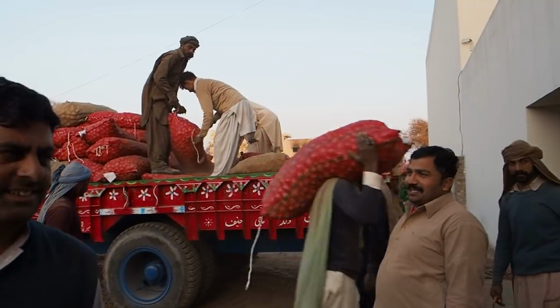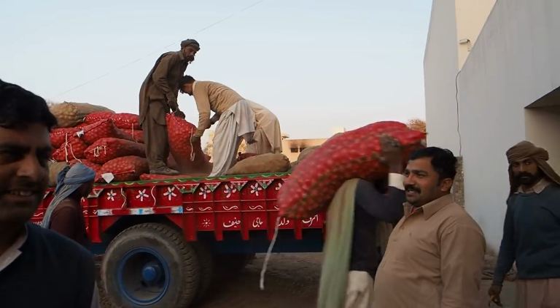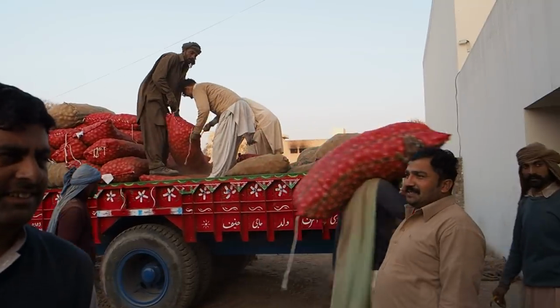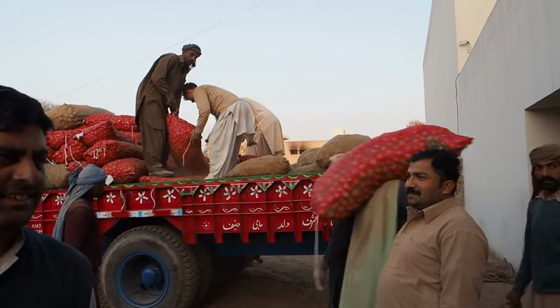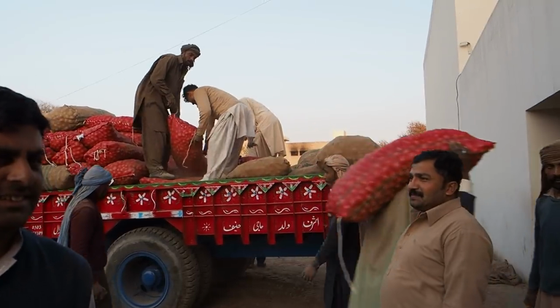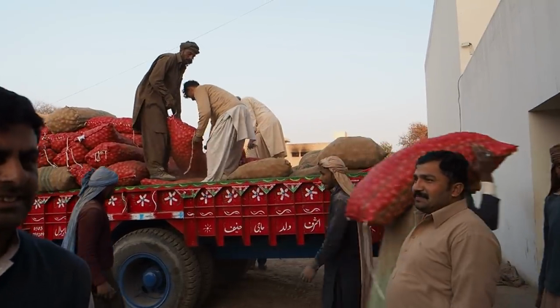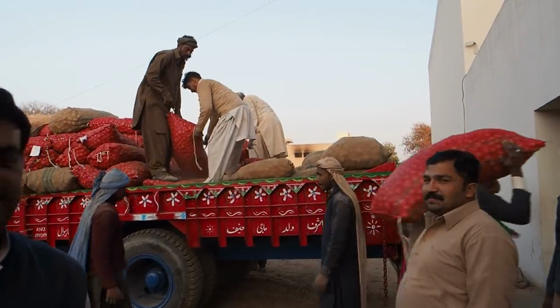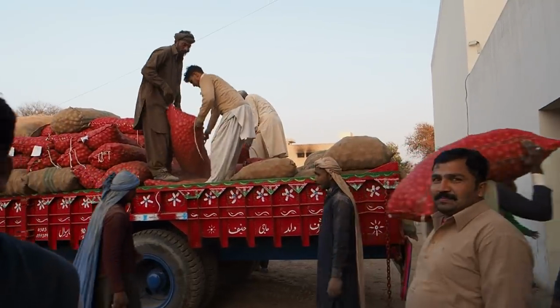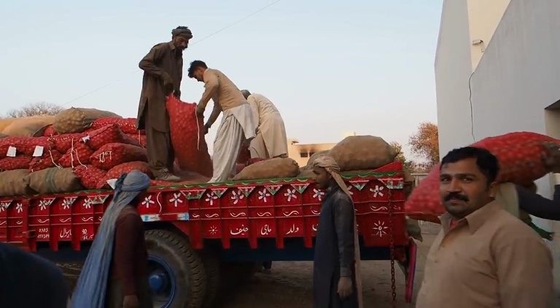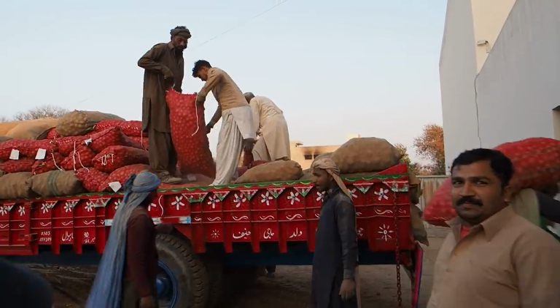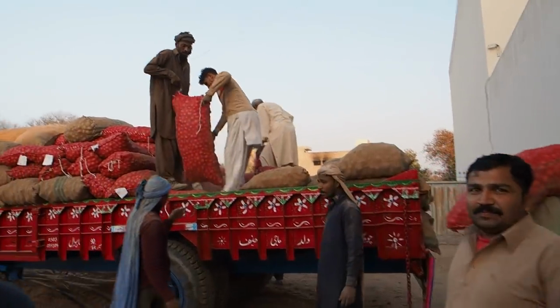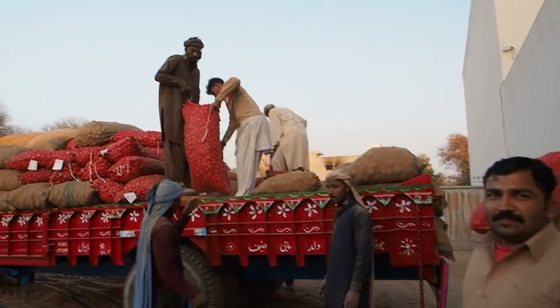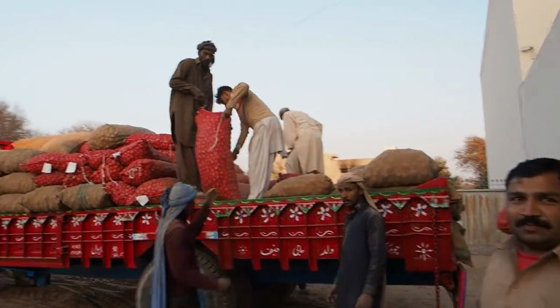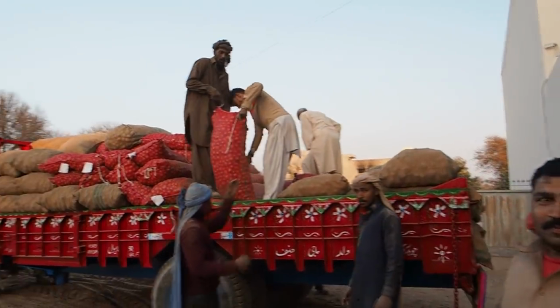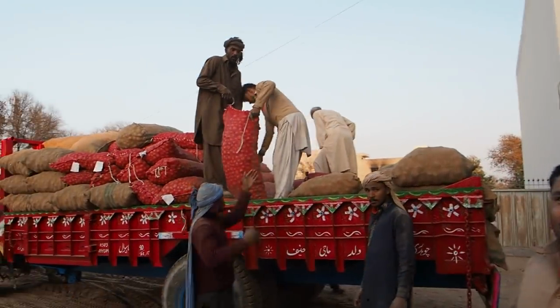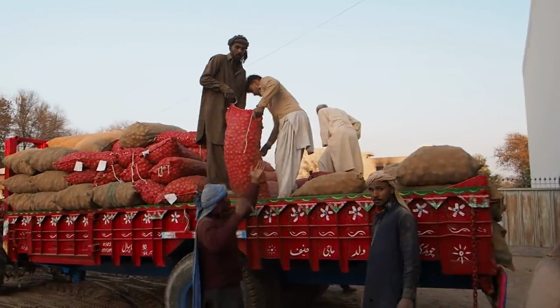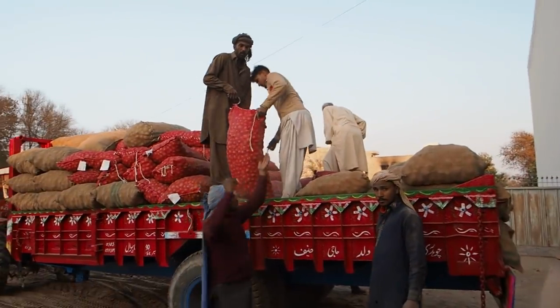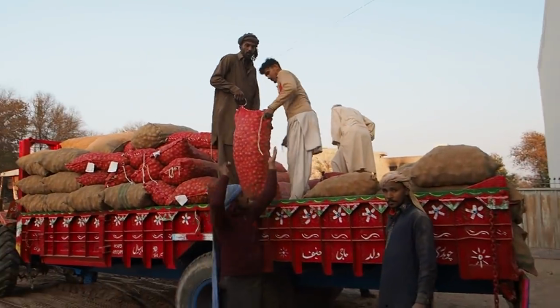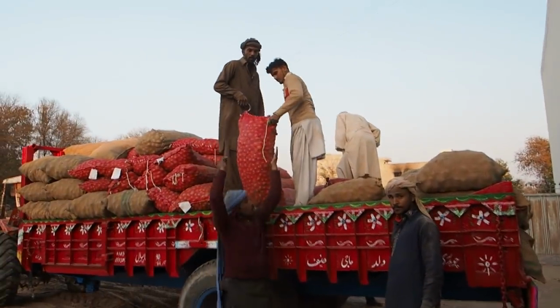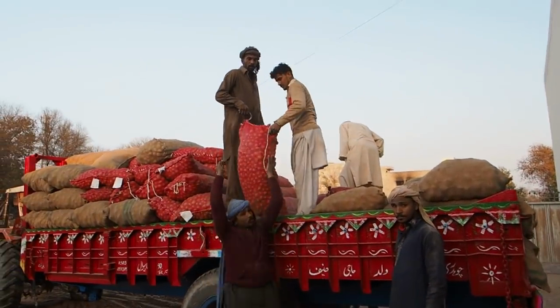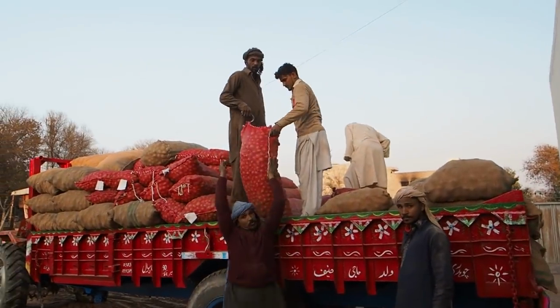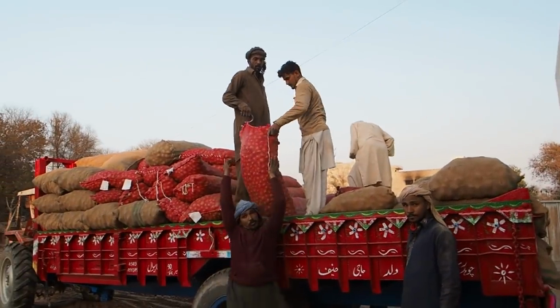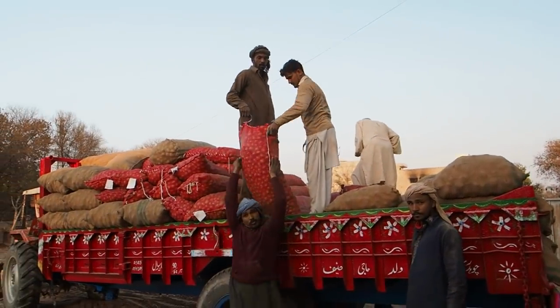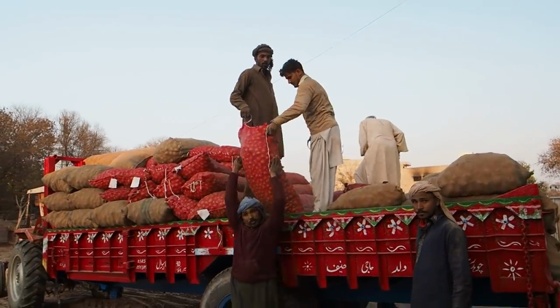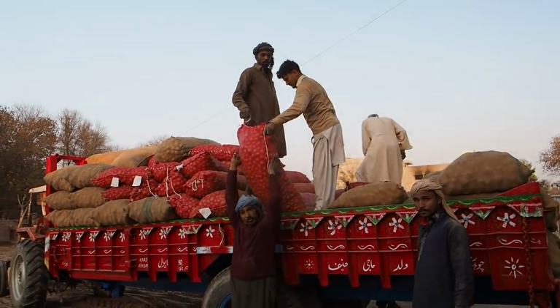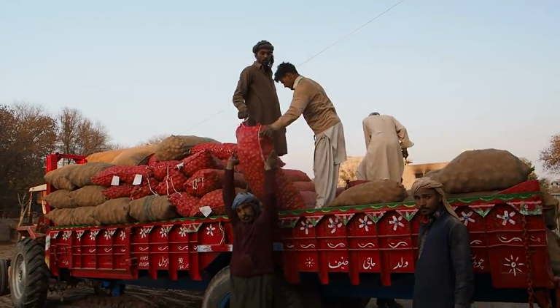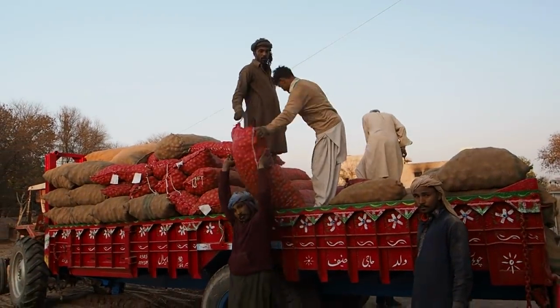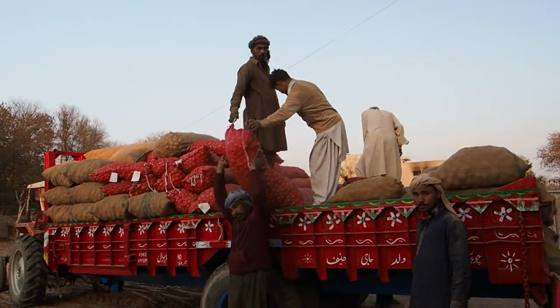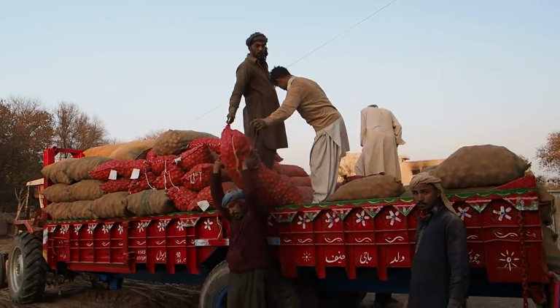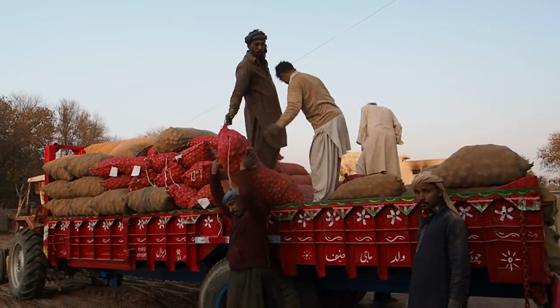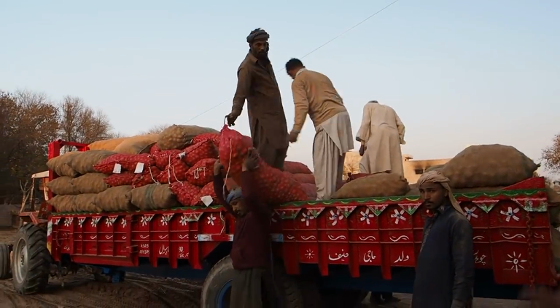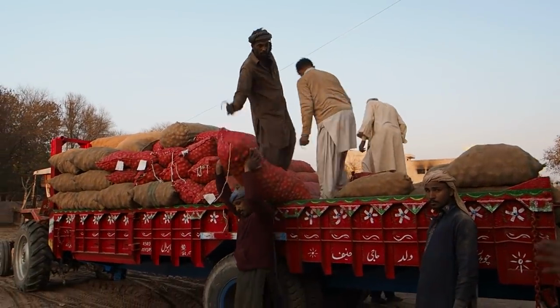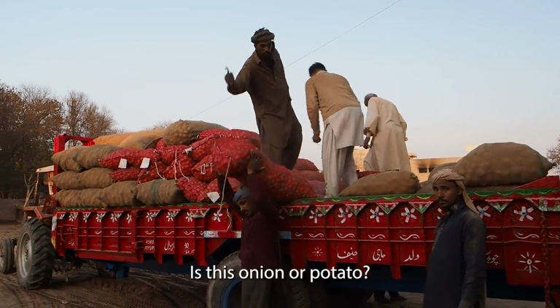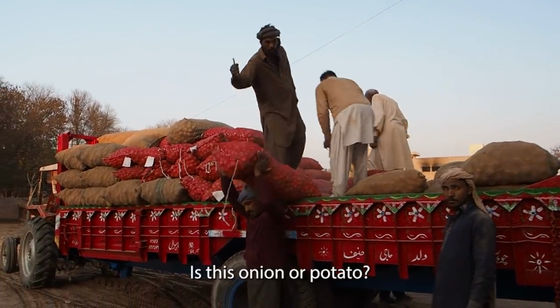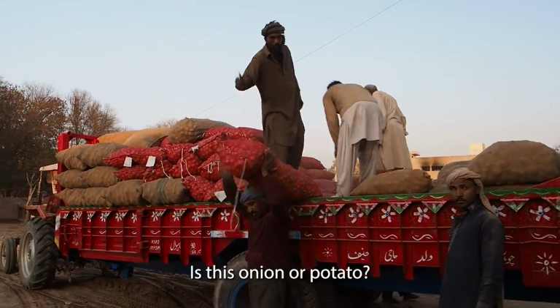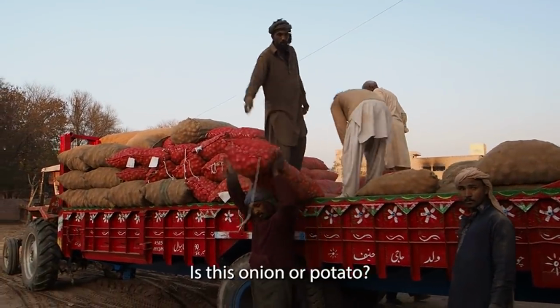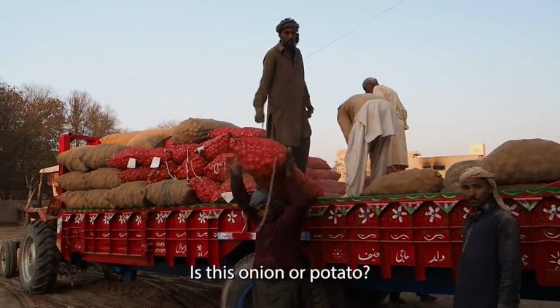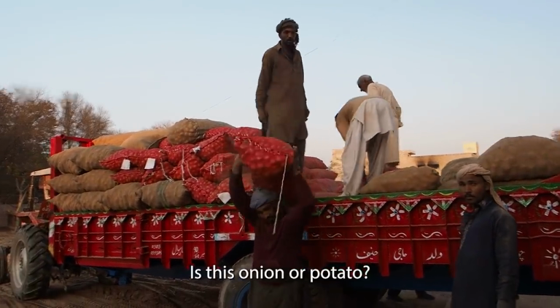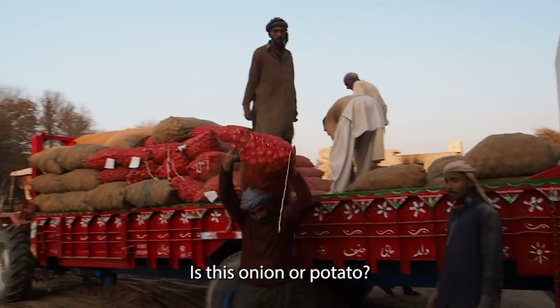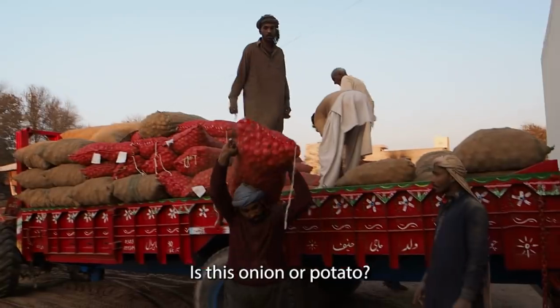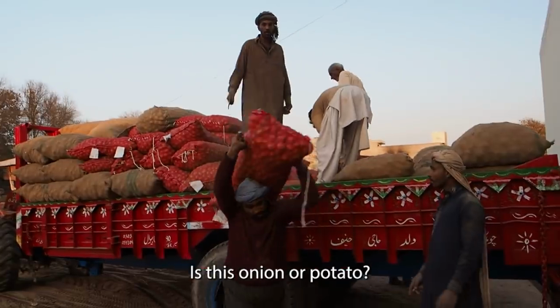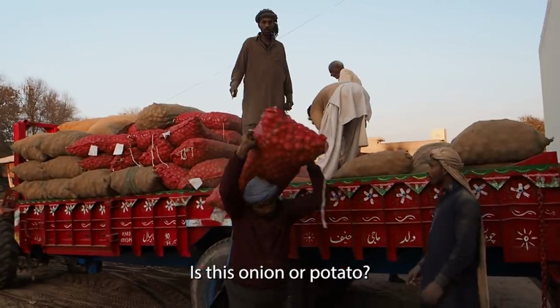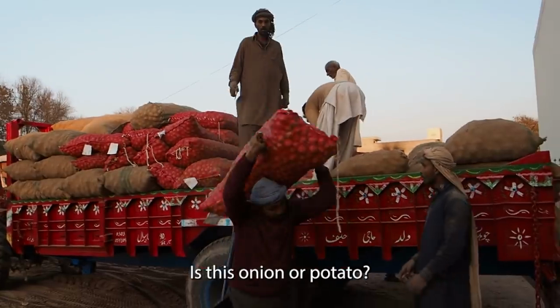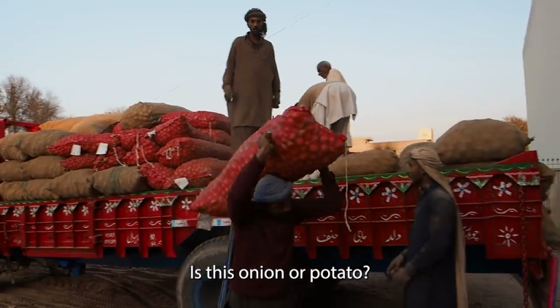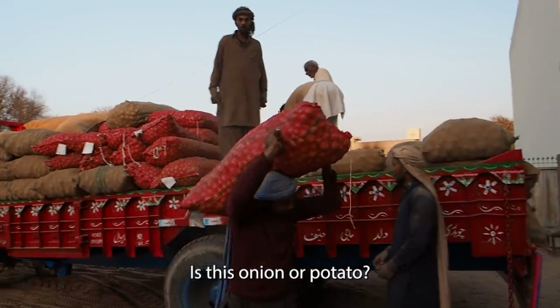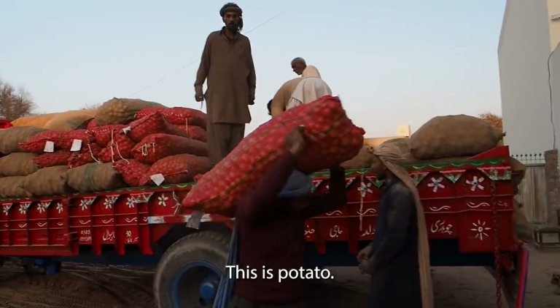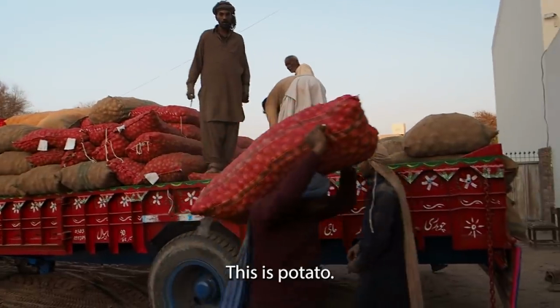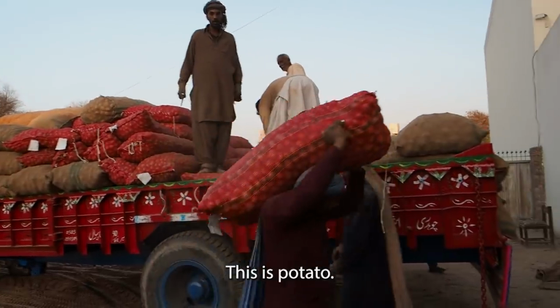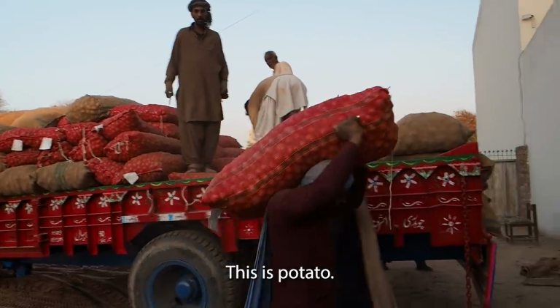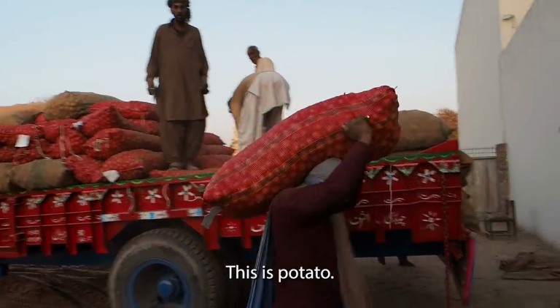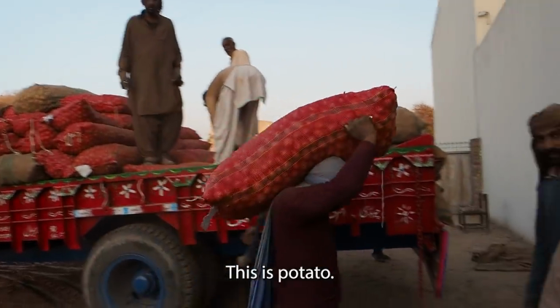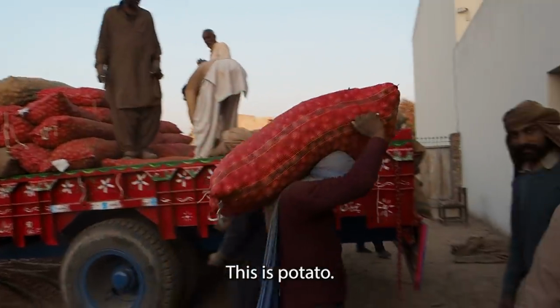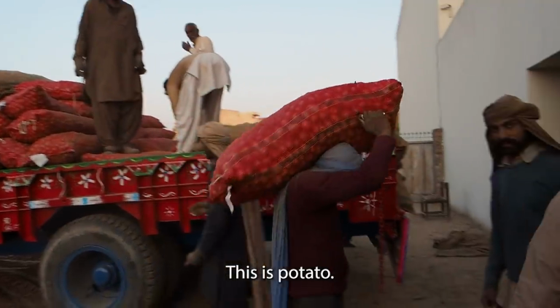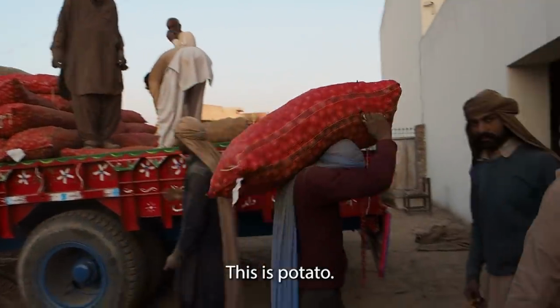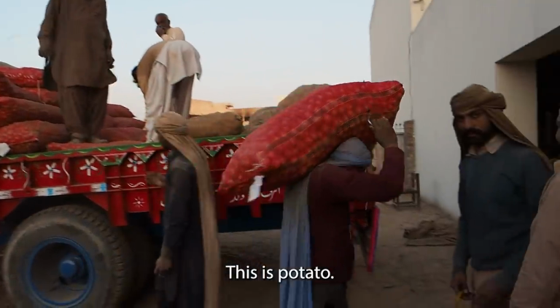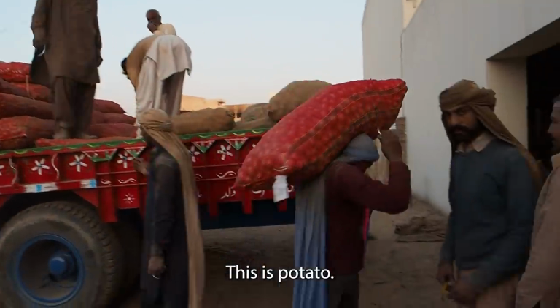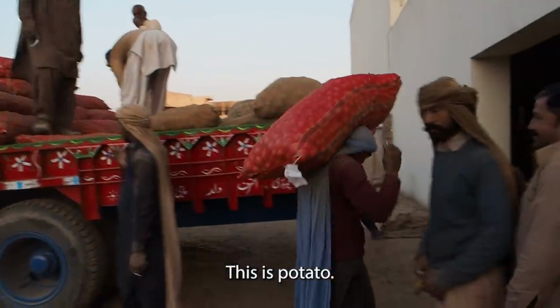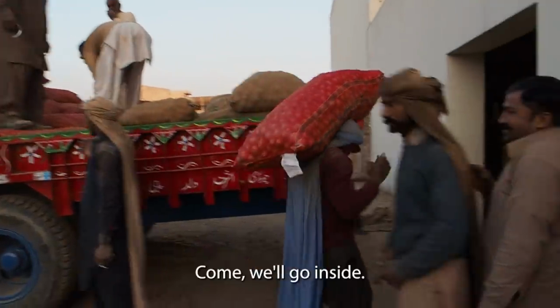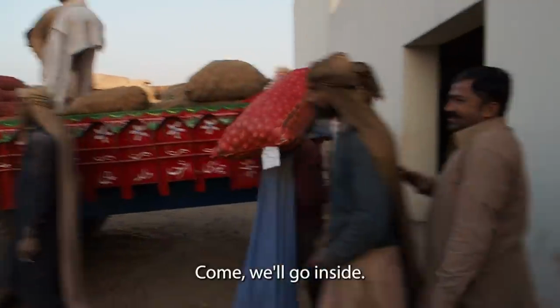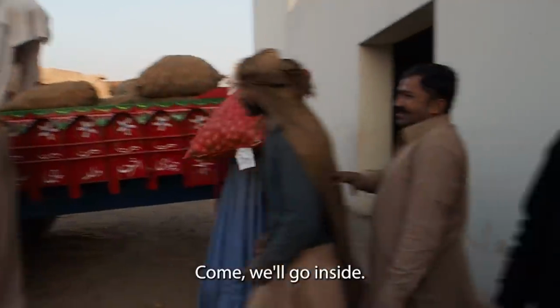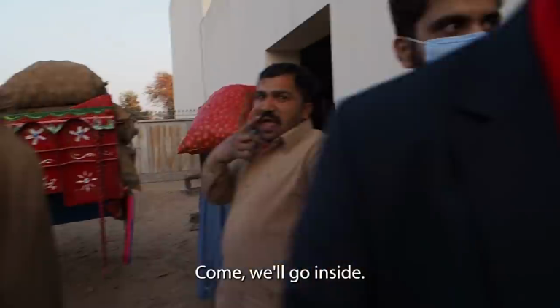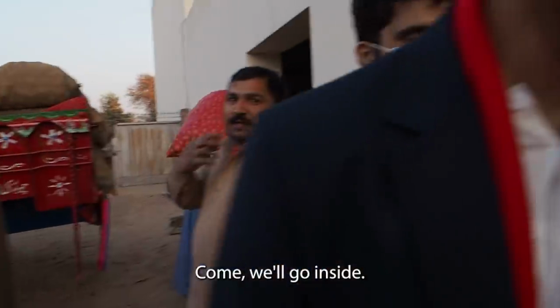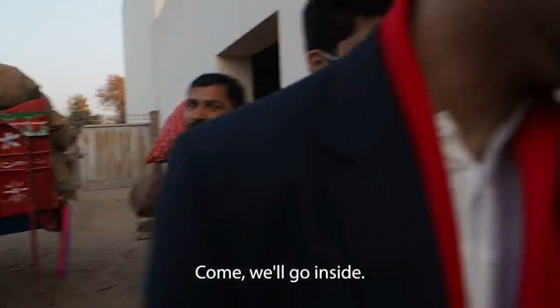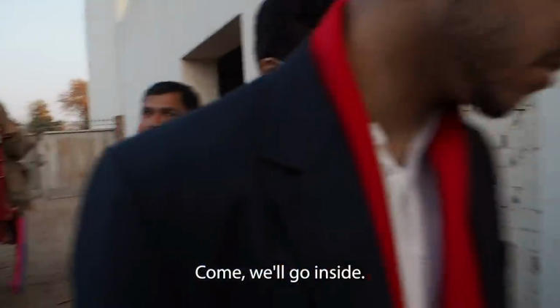All this stuff is going into storage inside. Is this beer or alew? Alew, alew. Come on, let's go inside.